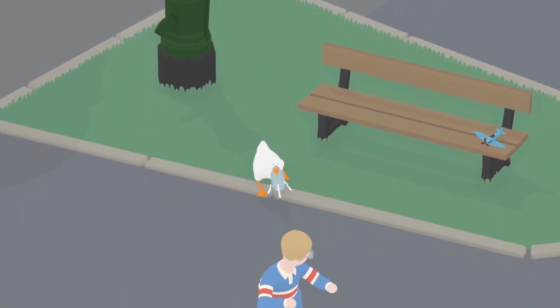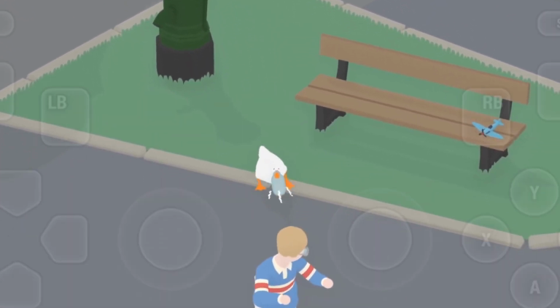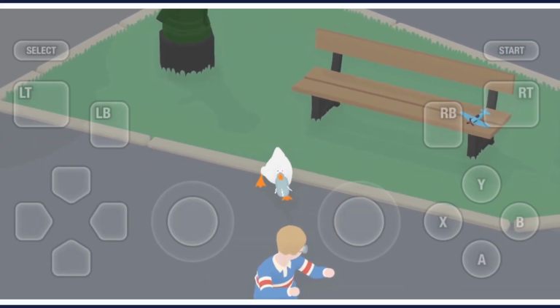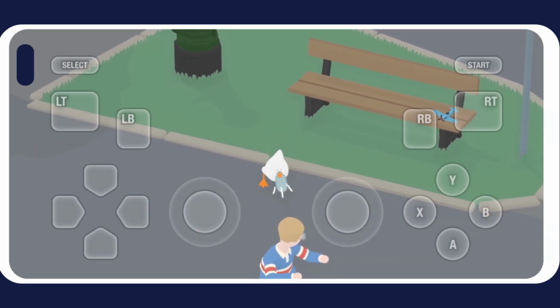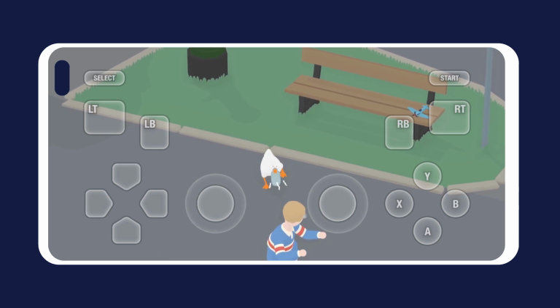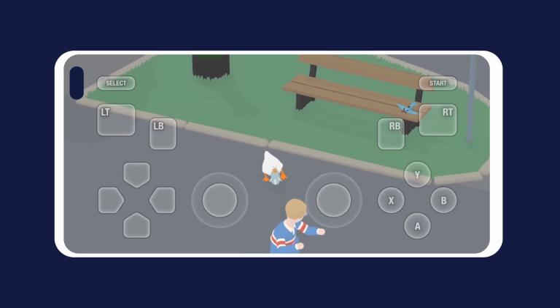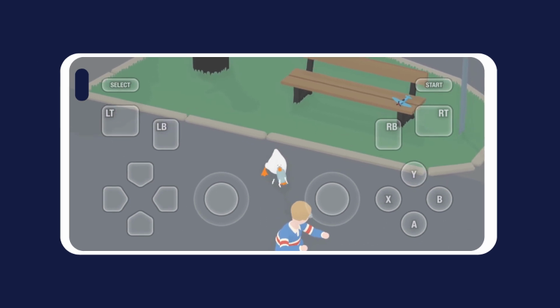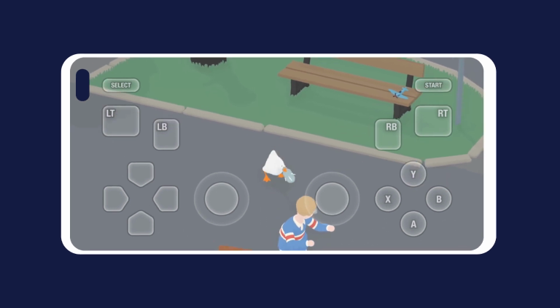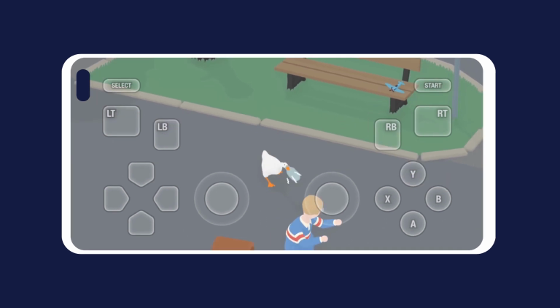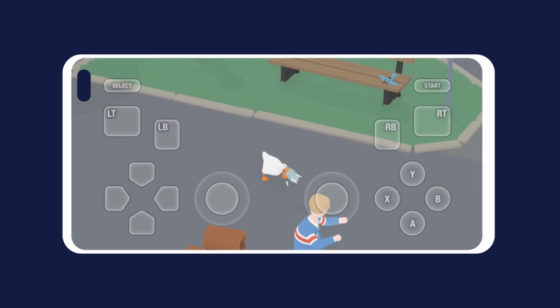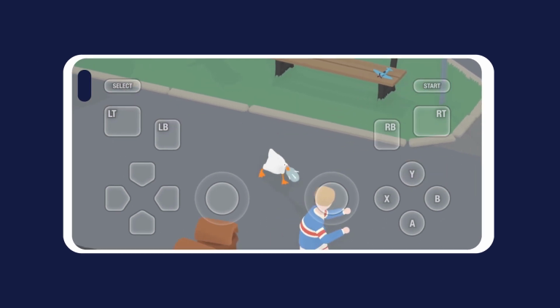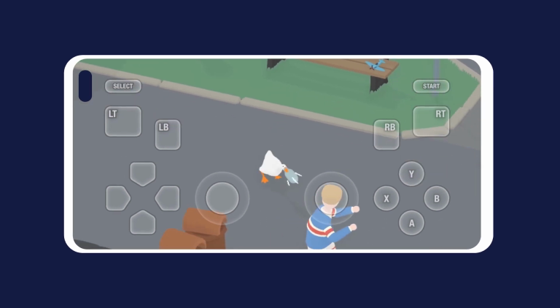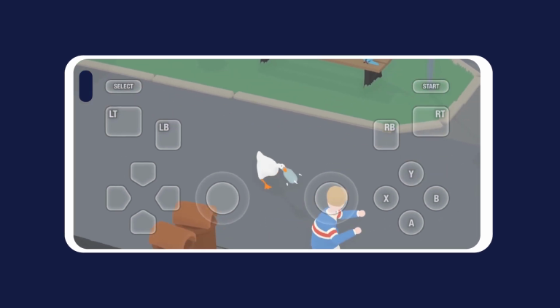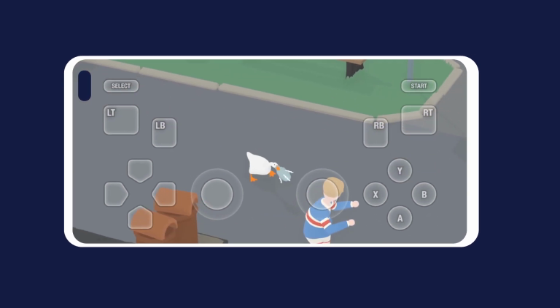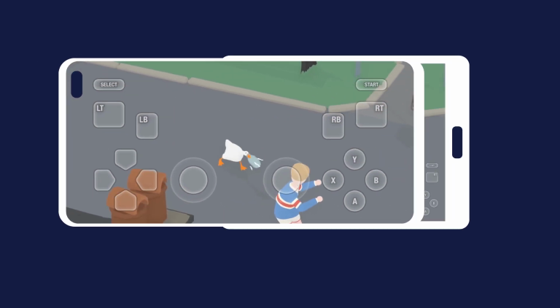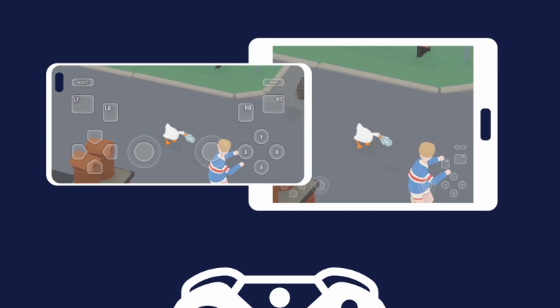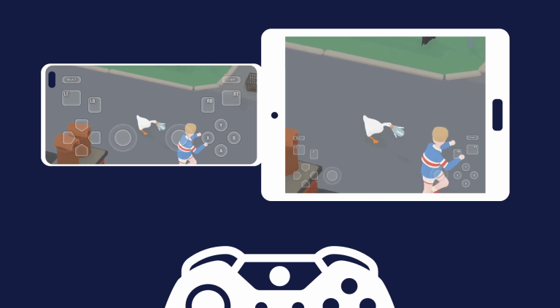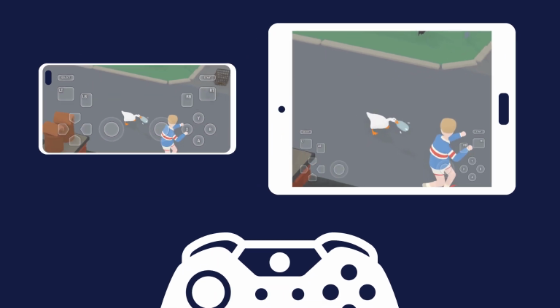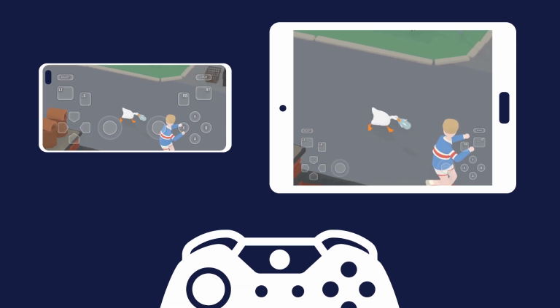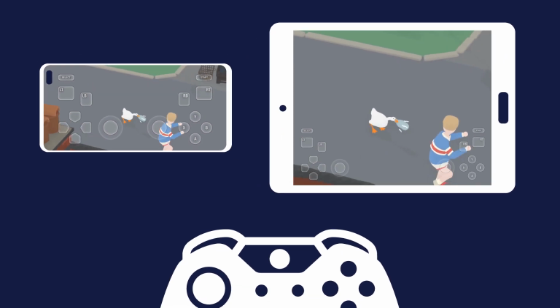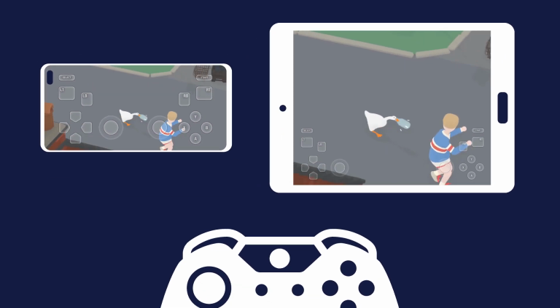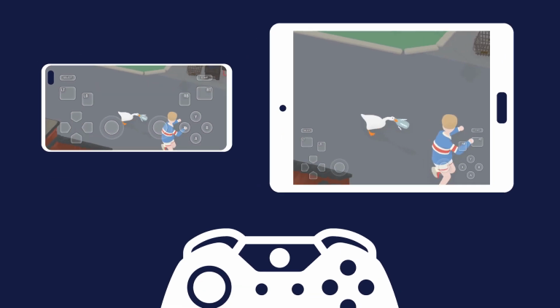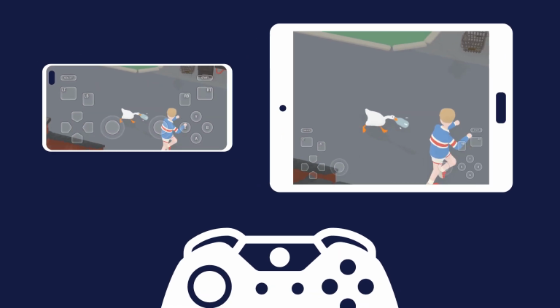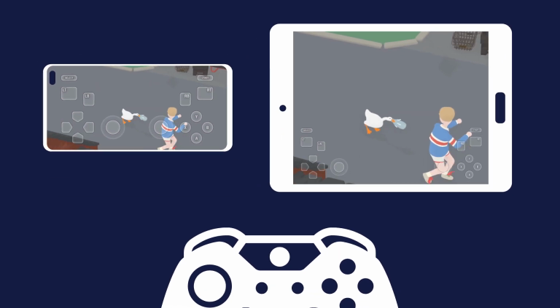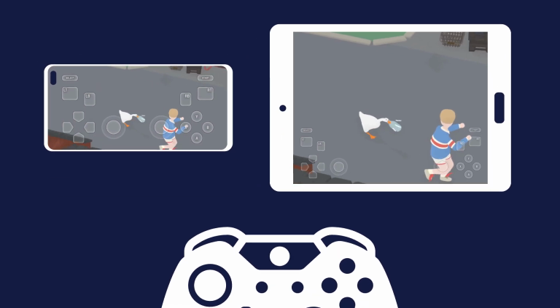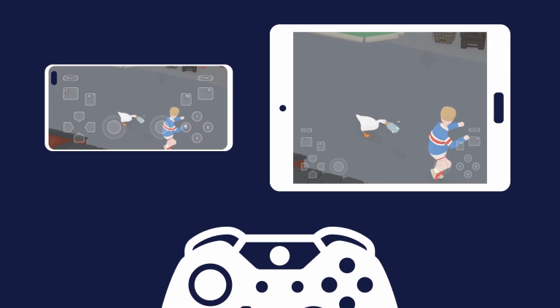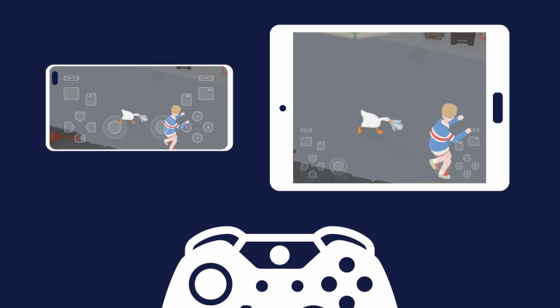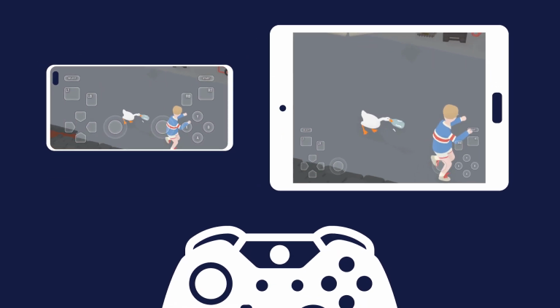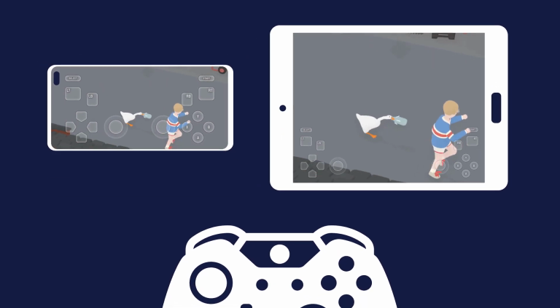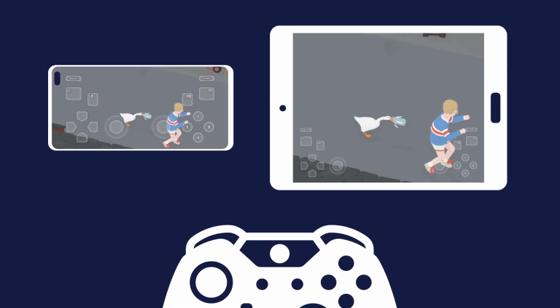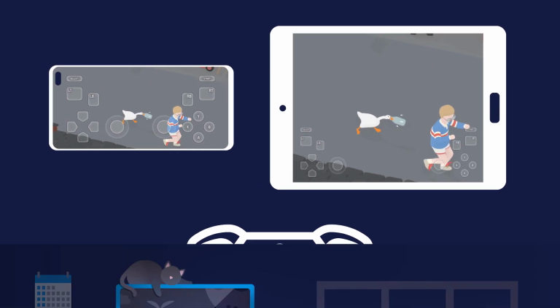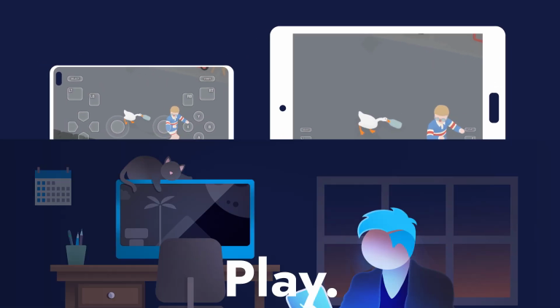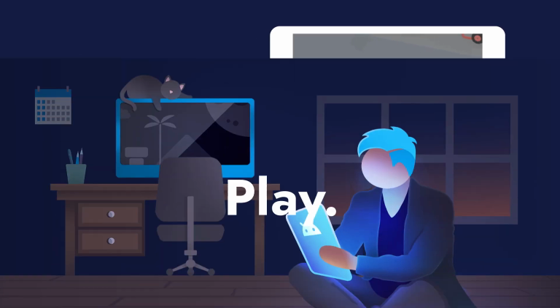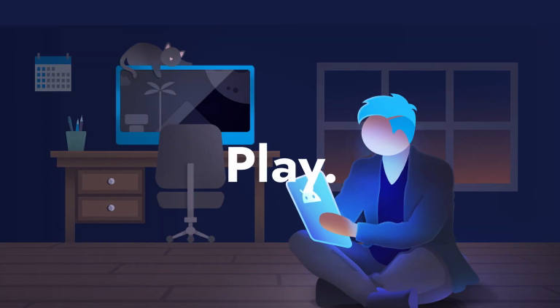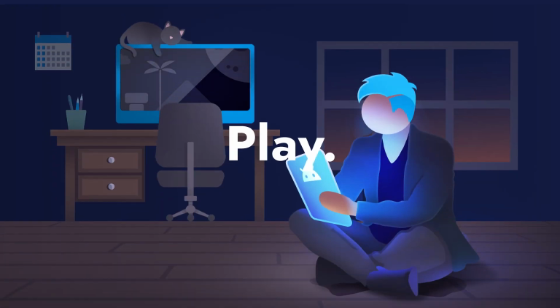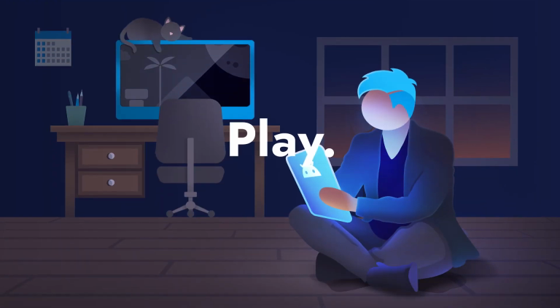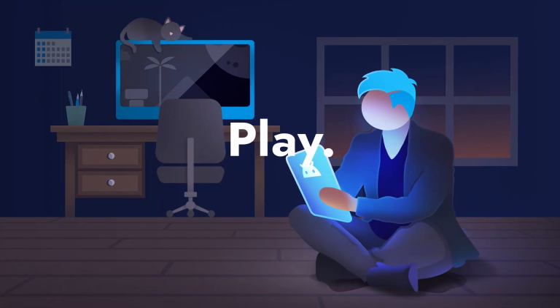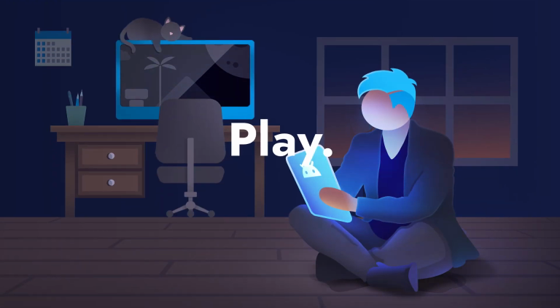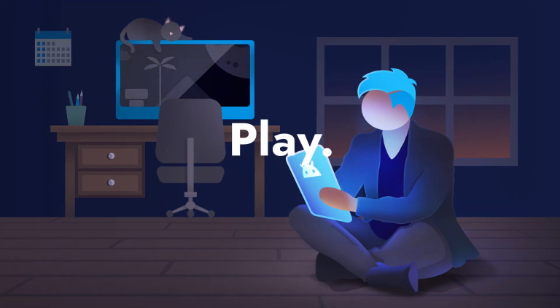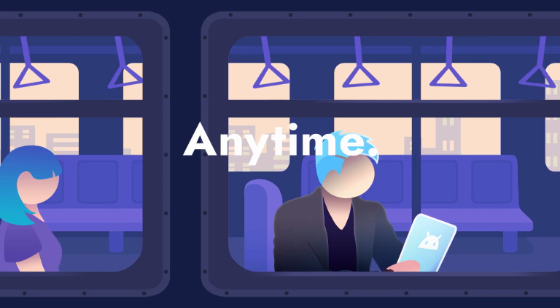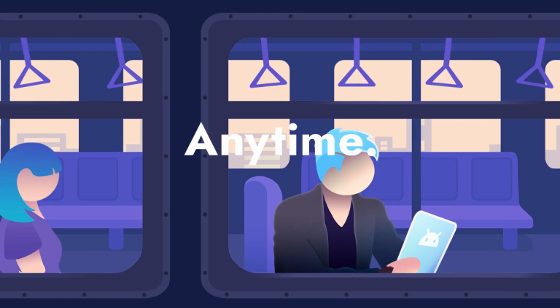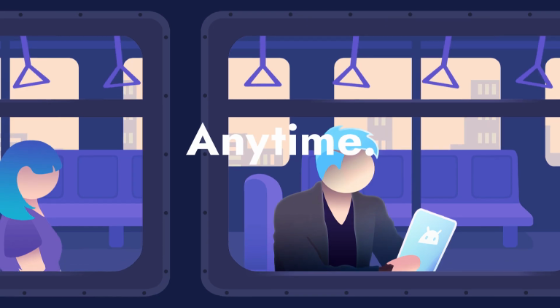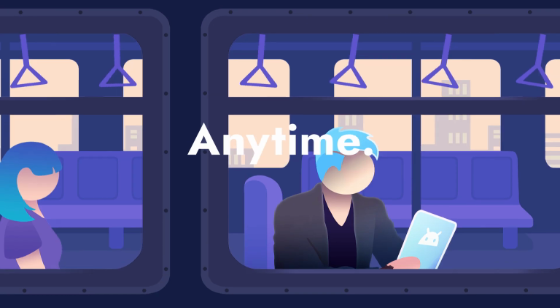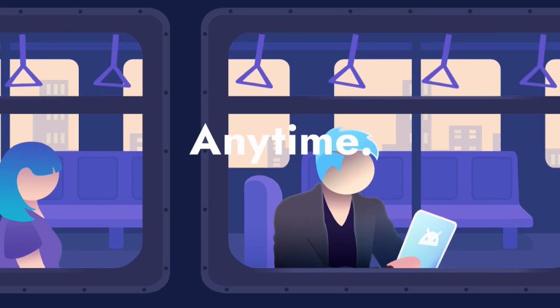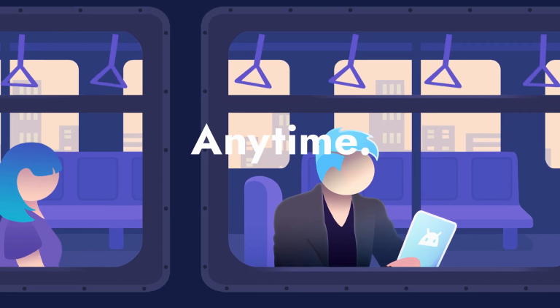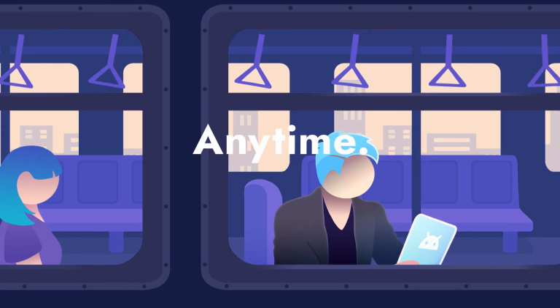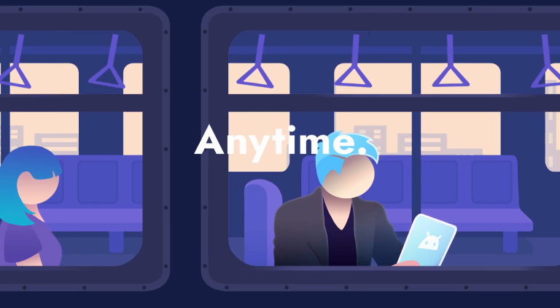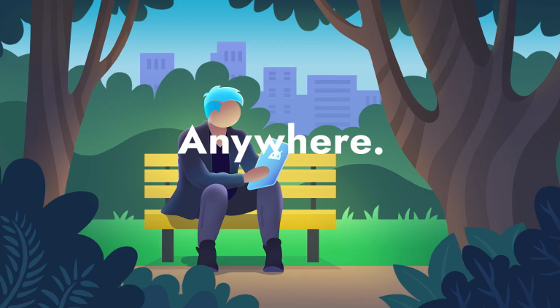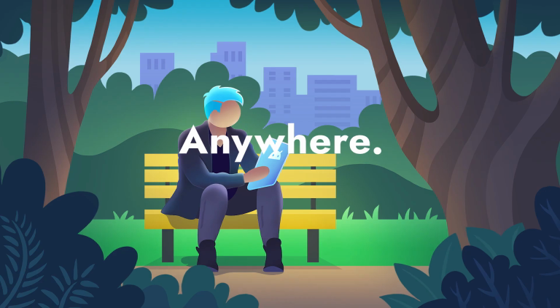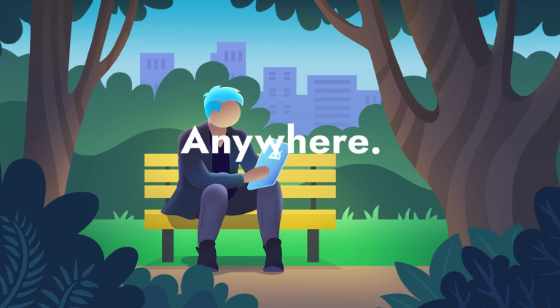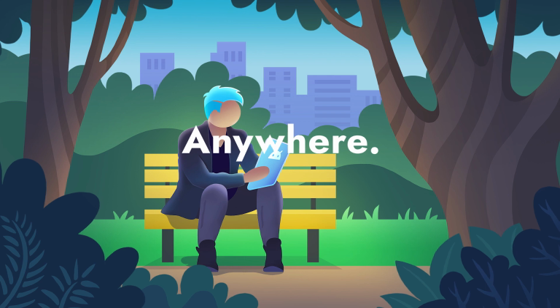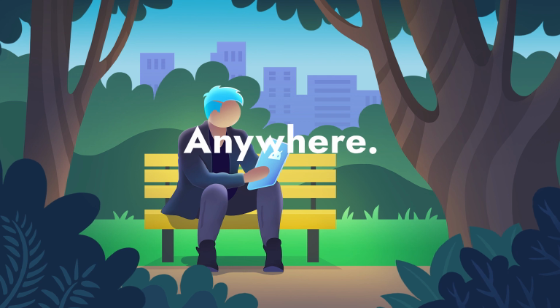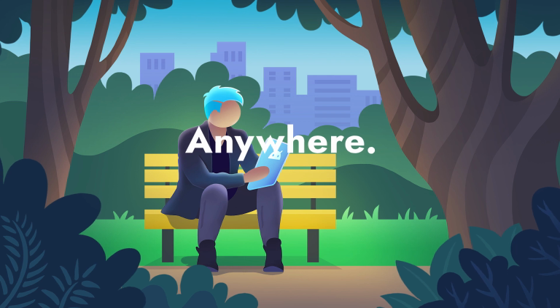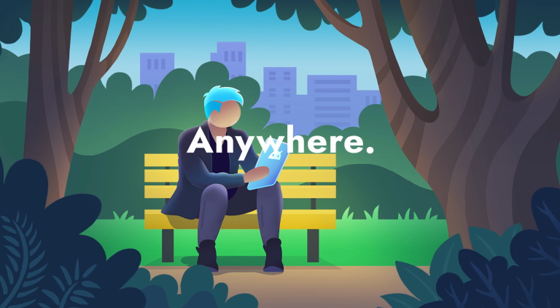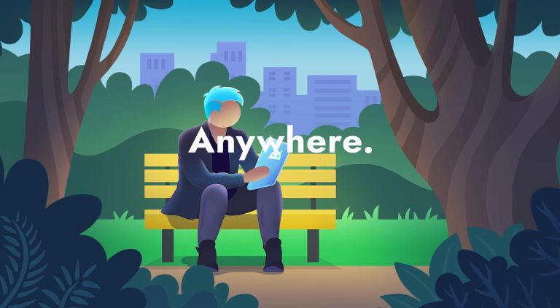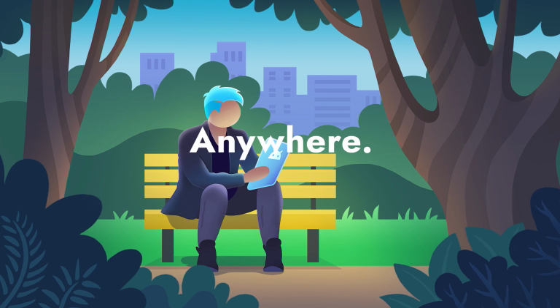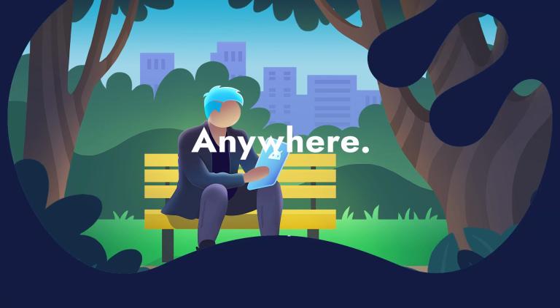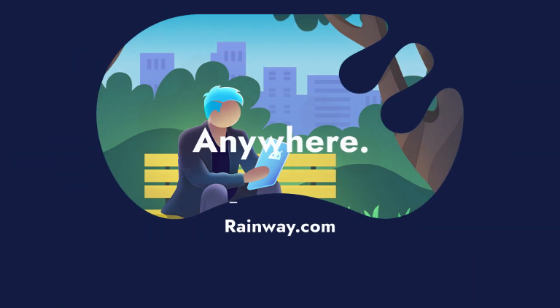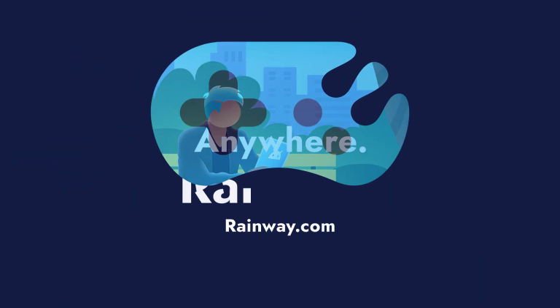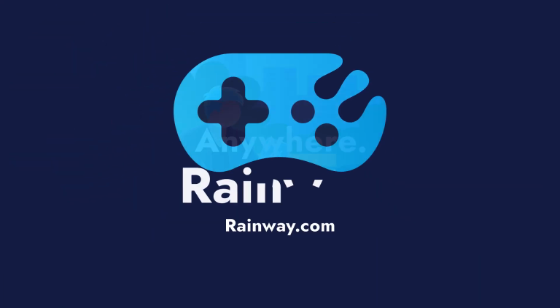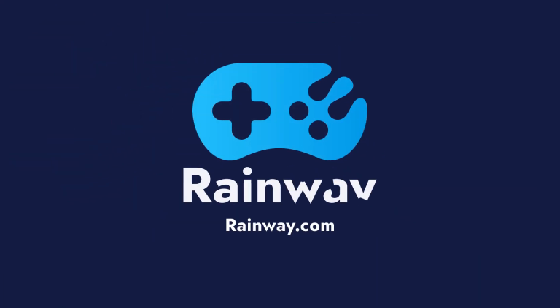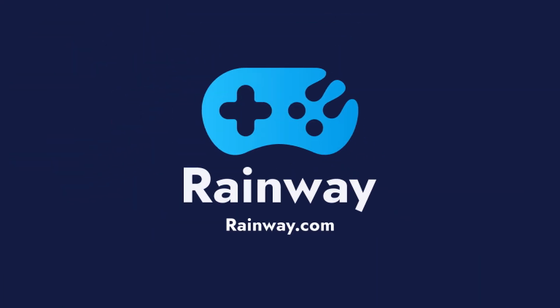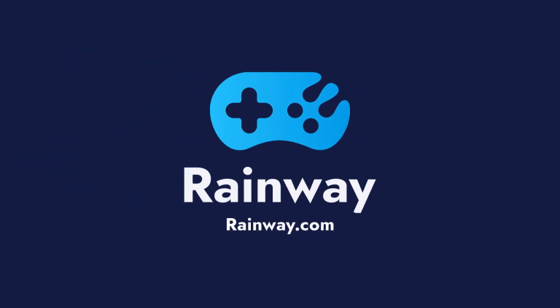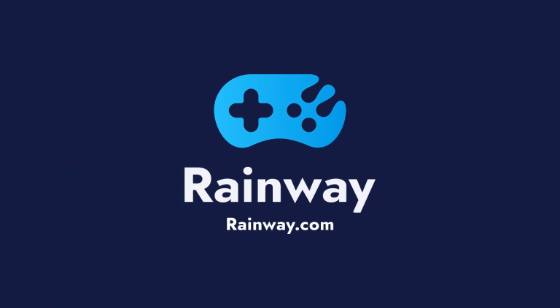Your favorite PC games on your favorite Android device. Play, anytime, anywhere. Try RainWay today.